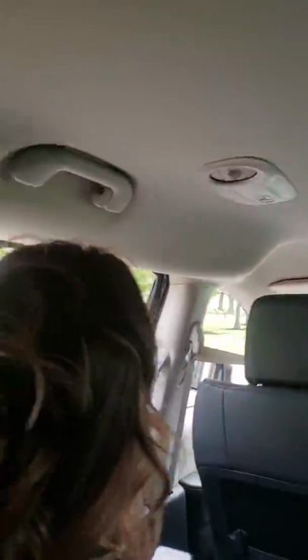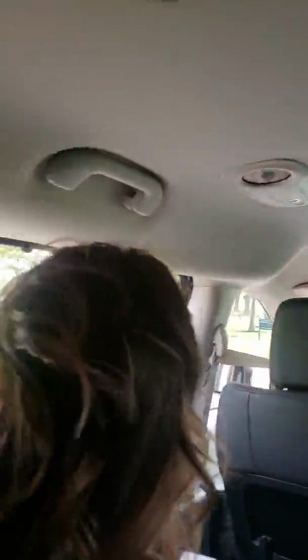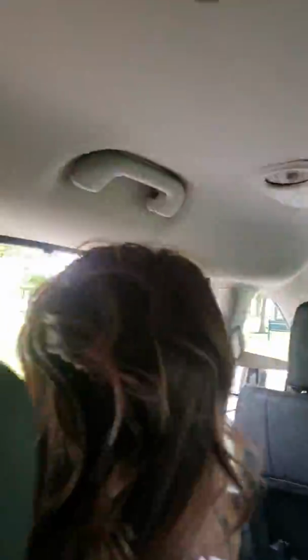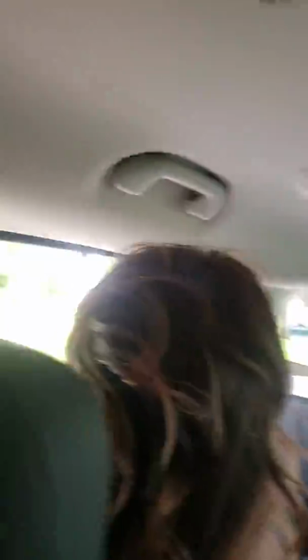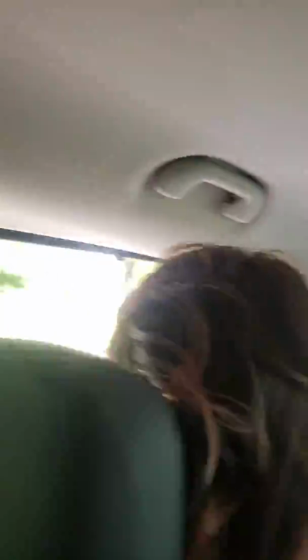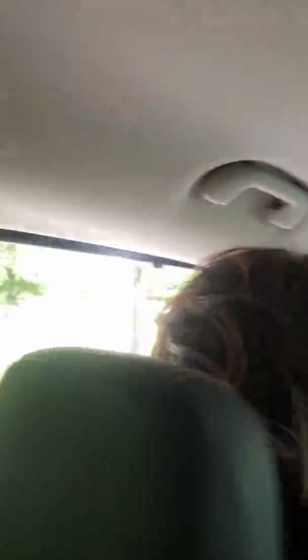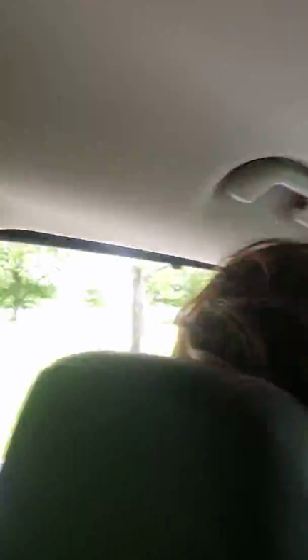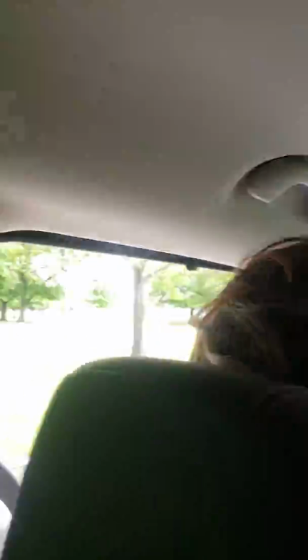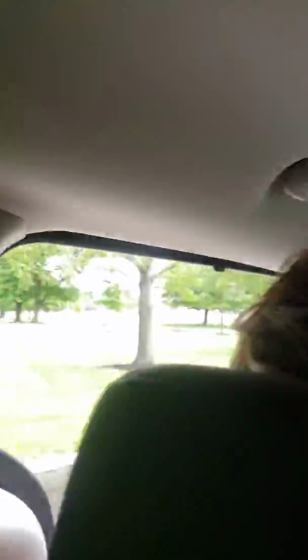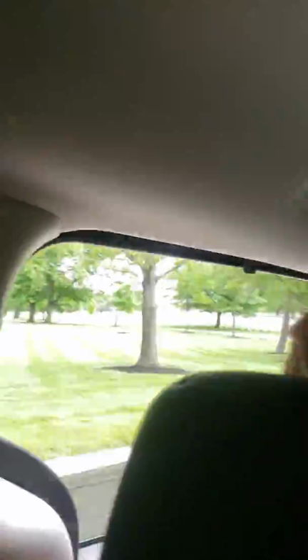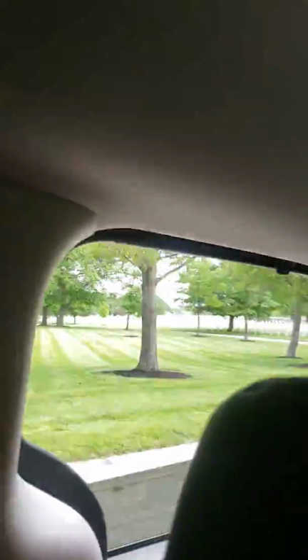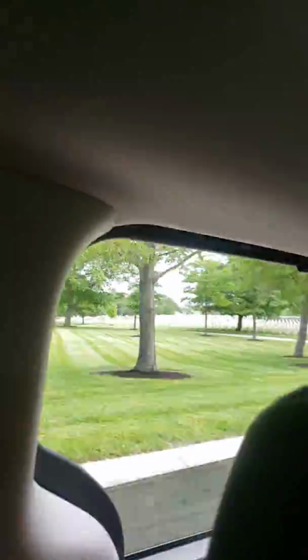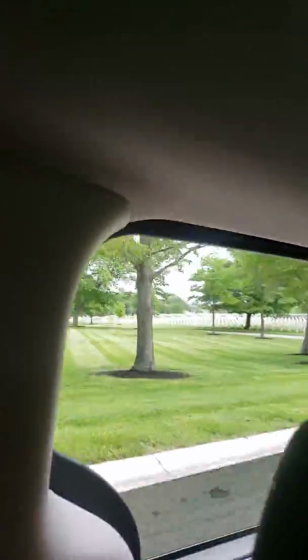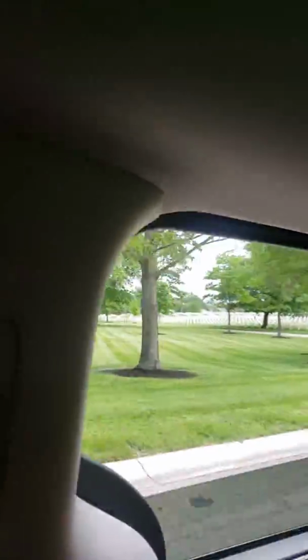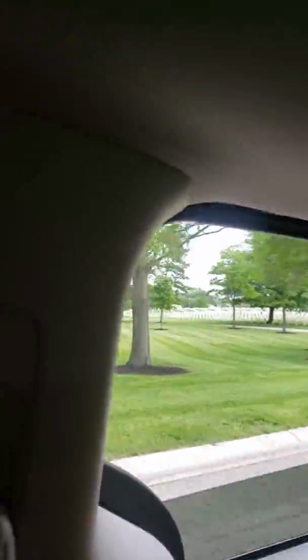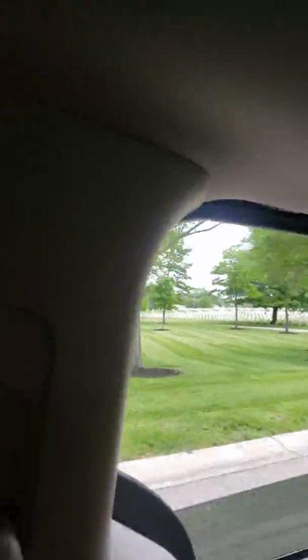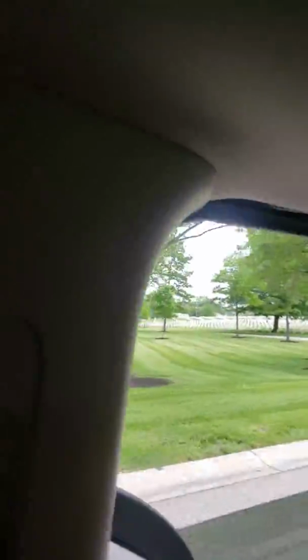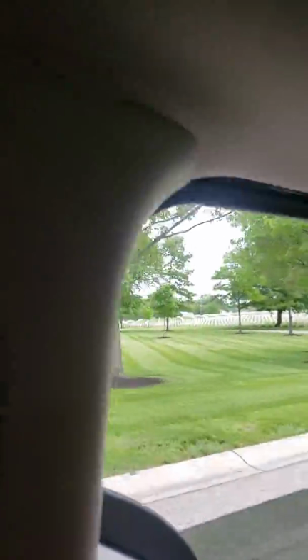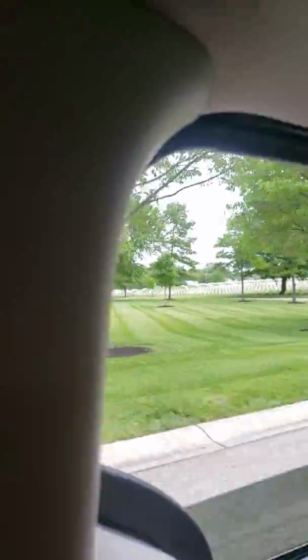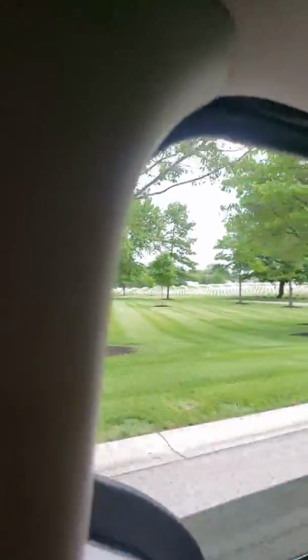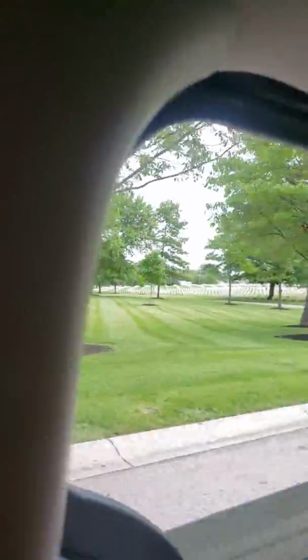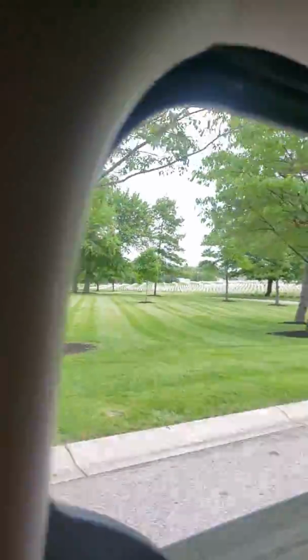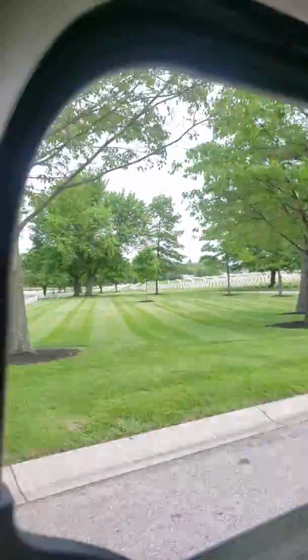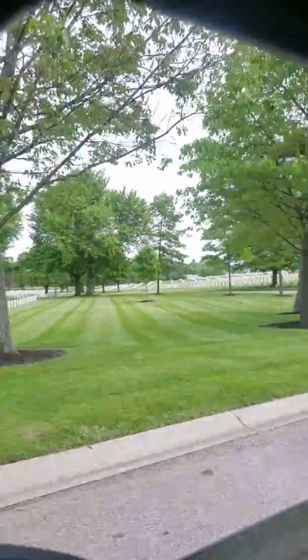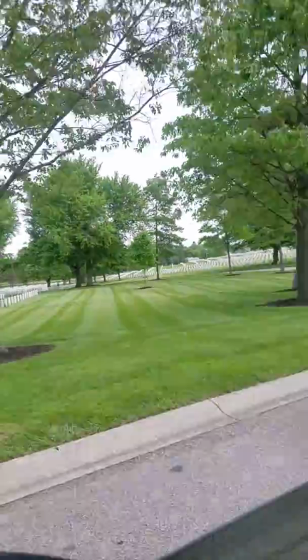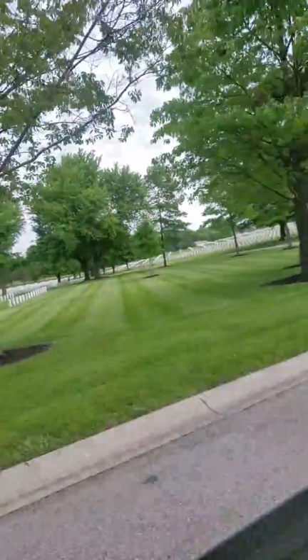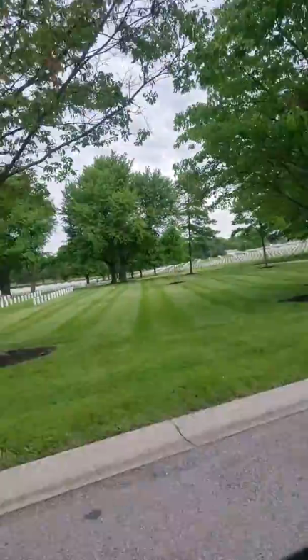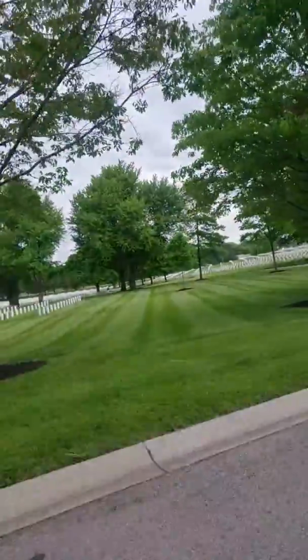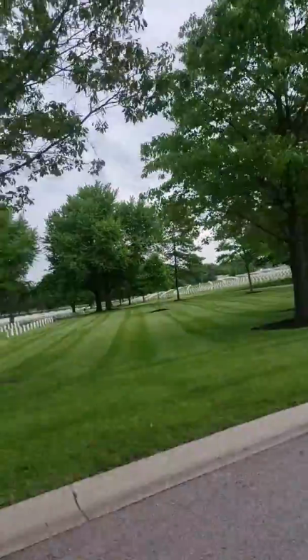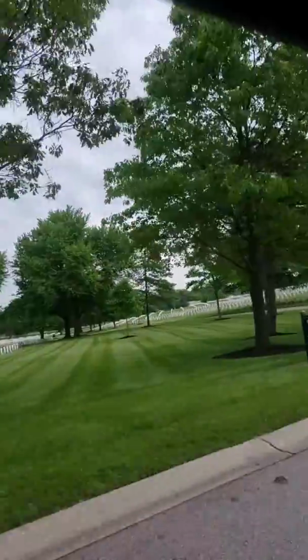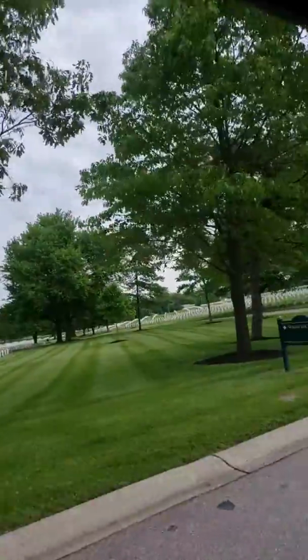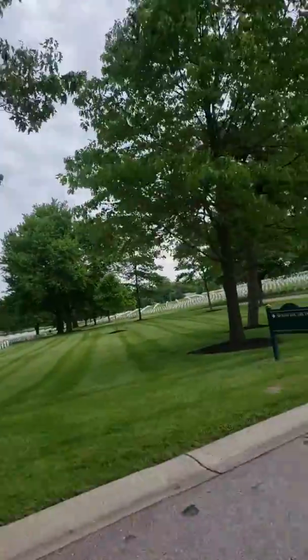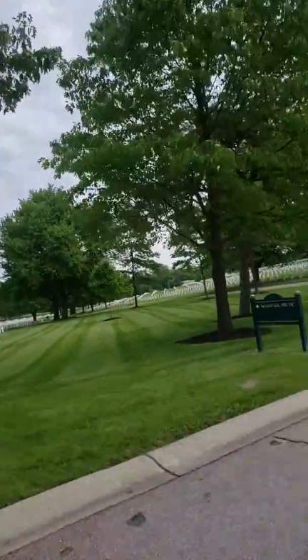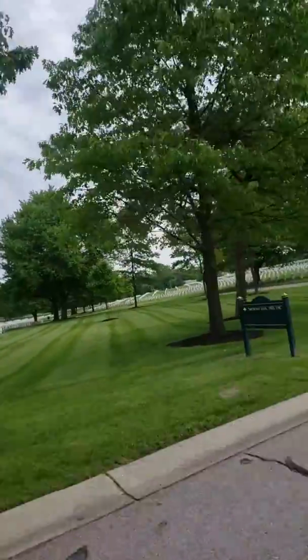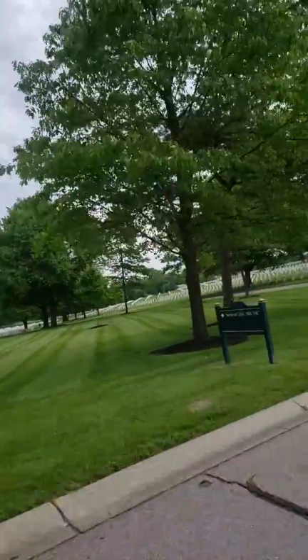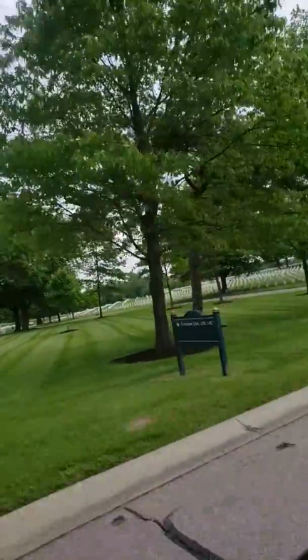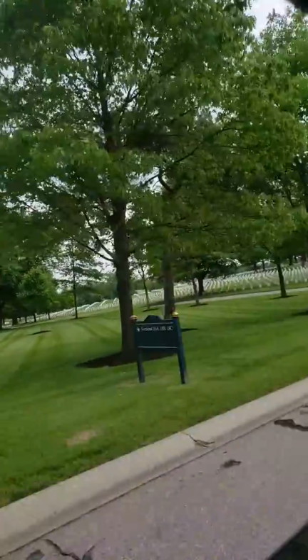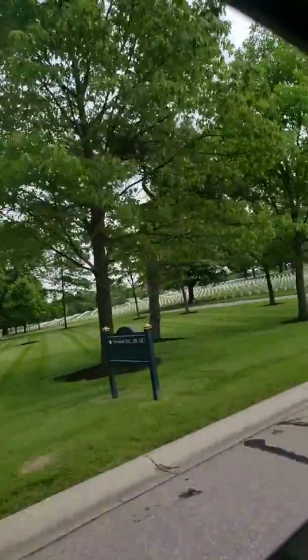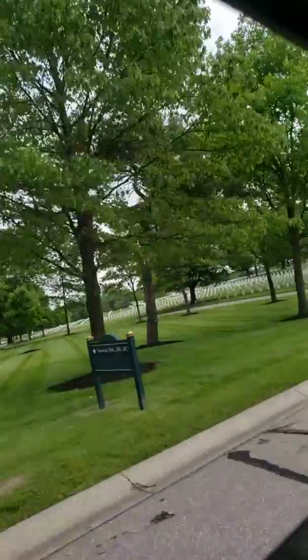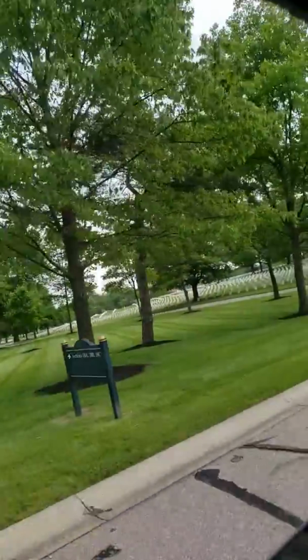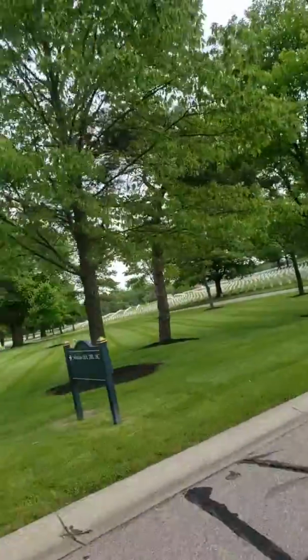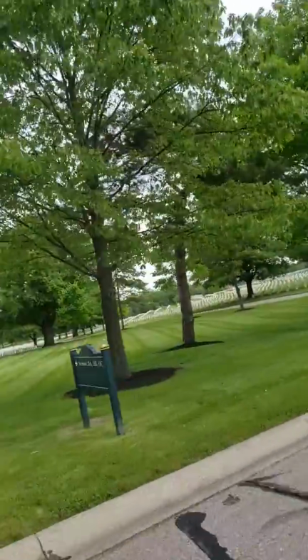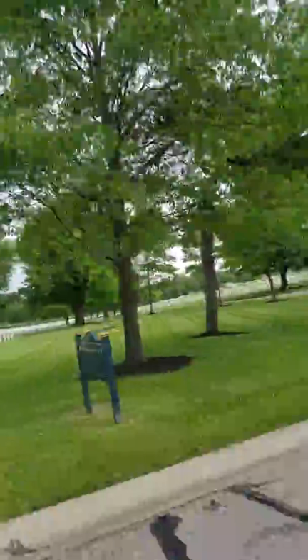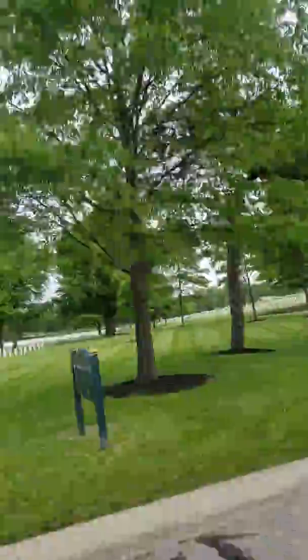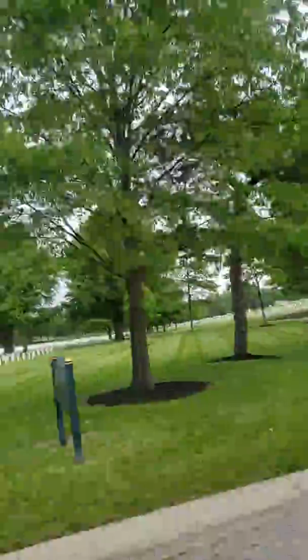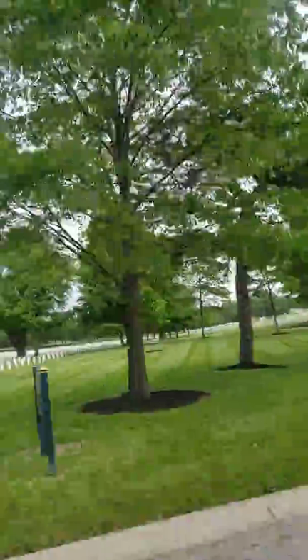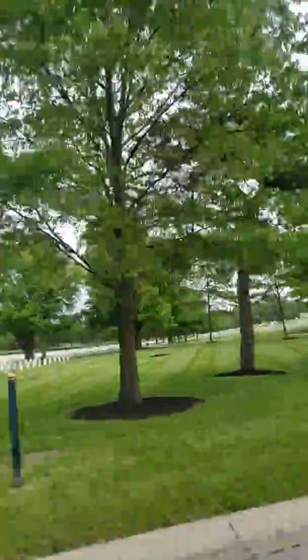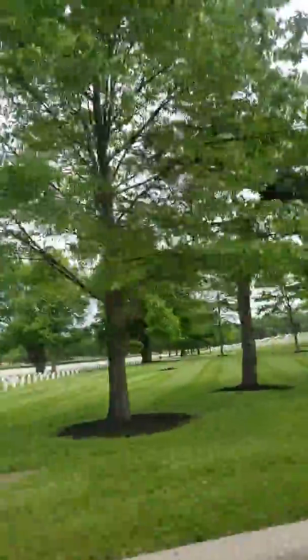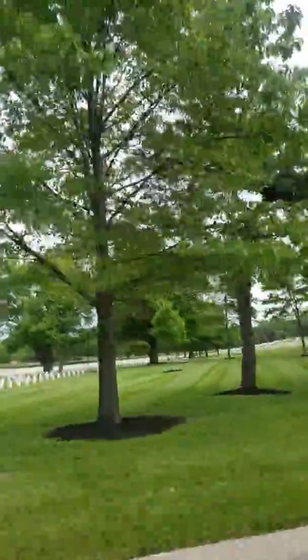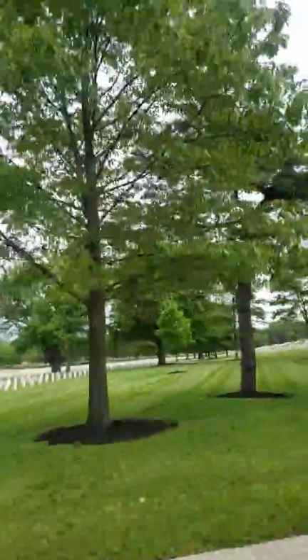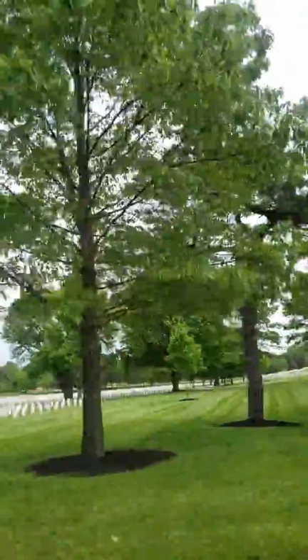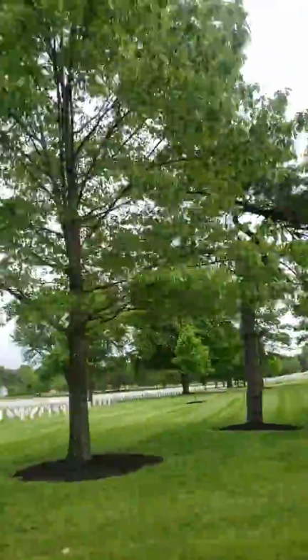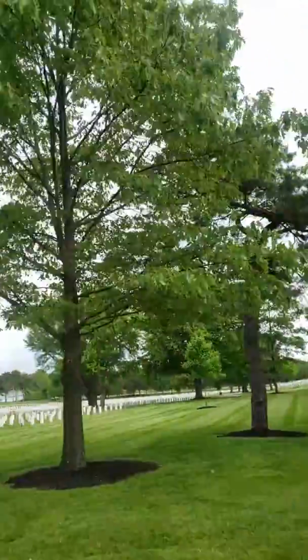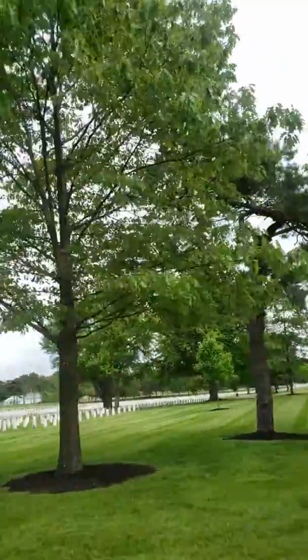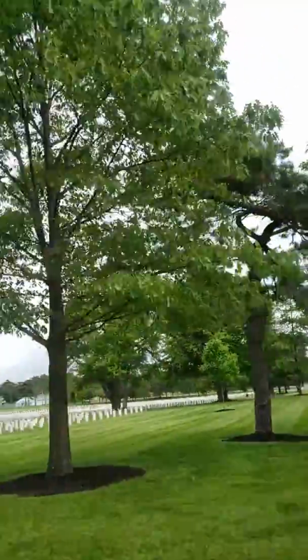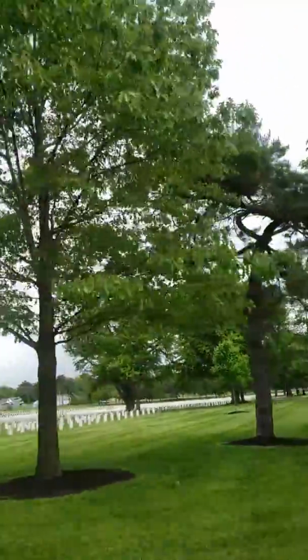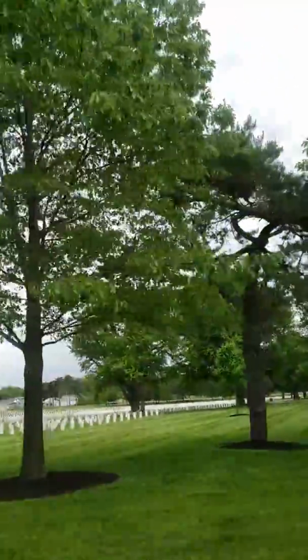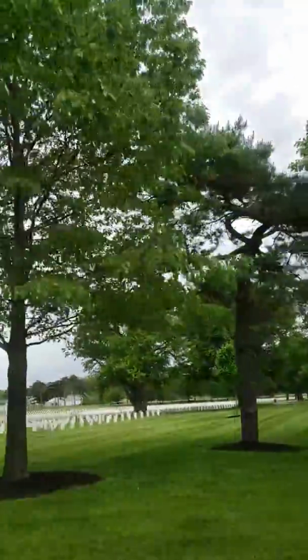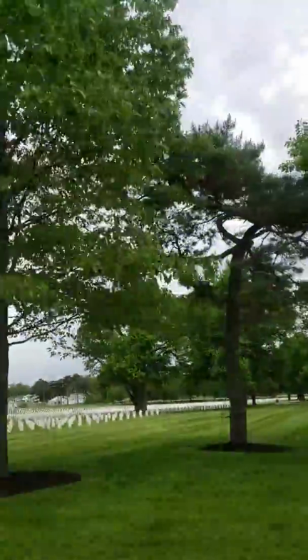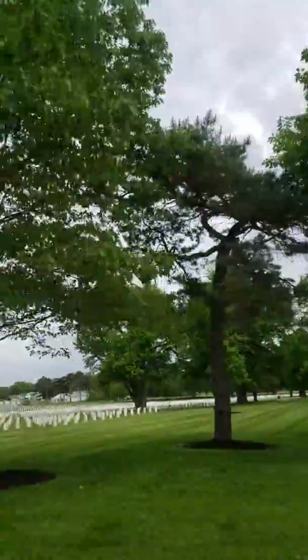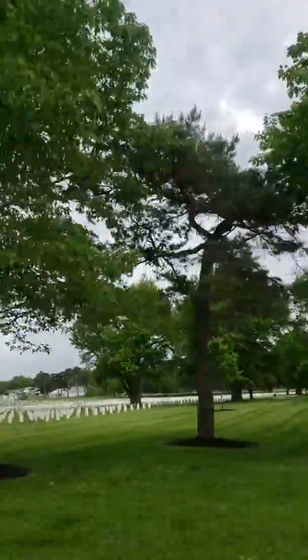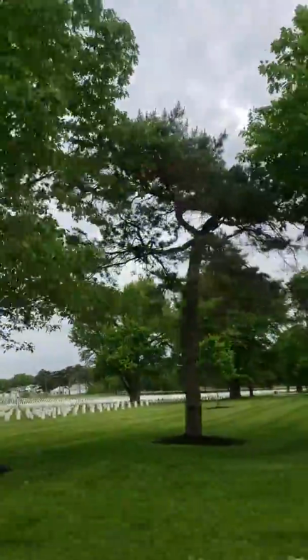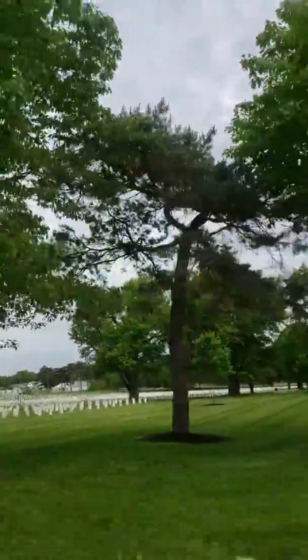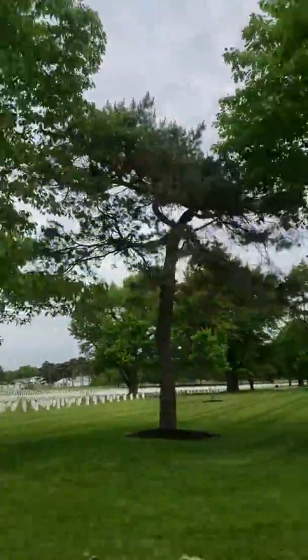Look at that little hill right there. There's a memorial of someone — a big memorial of someone right there that has a mound around it.